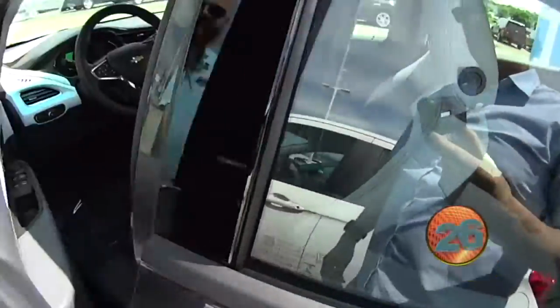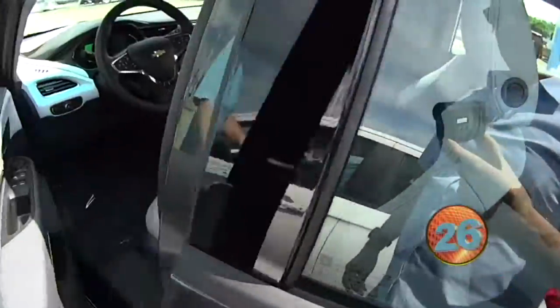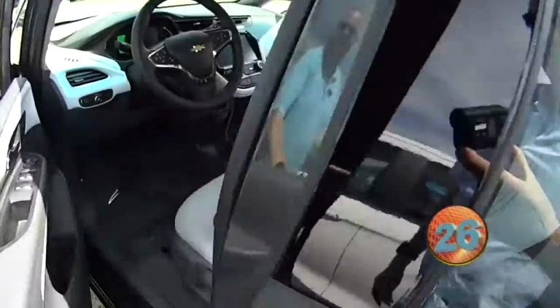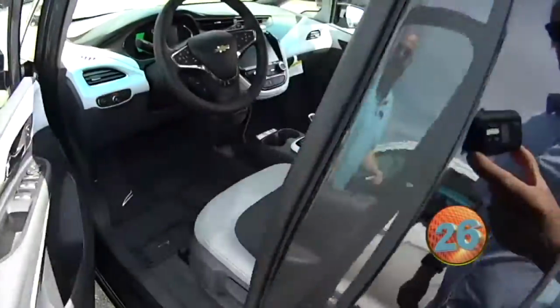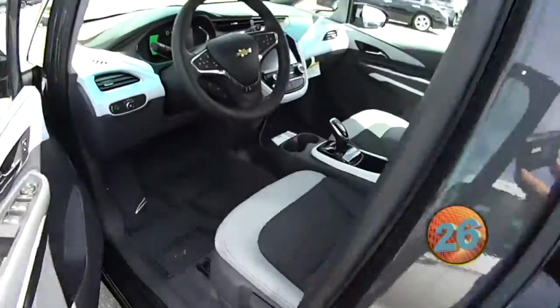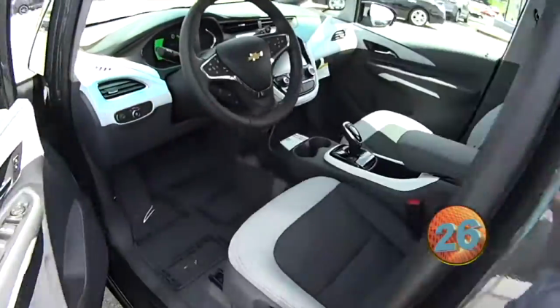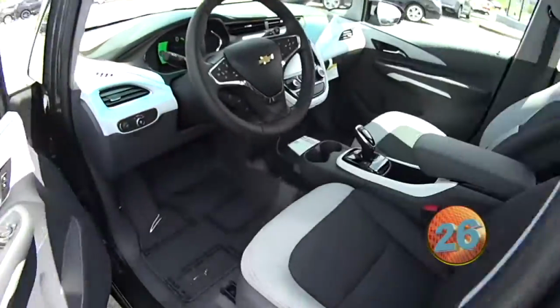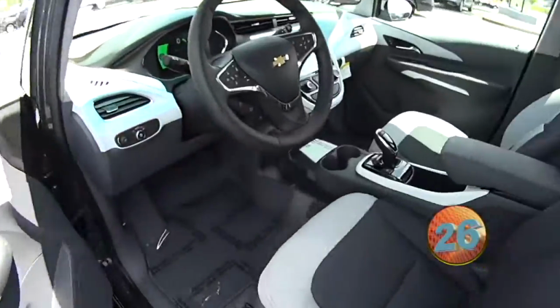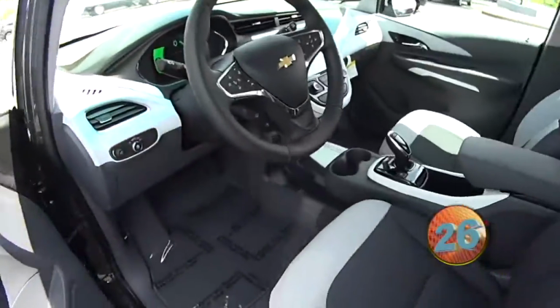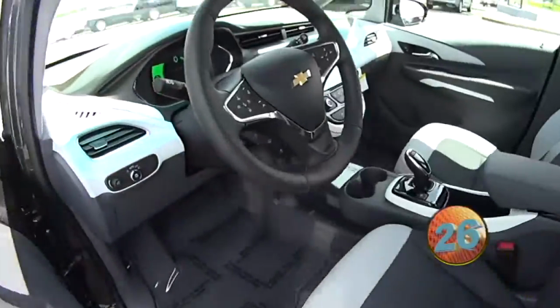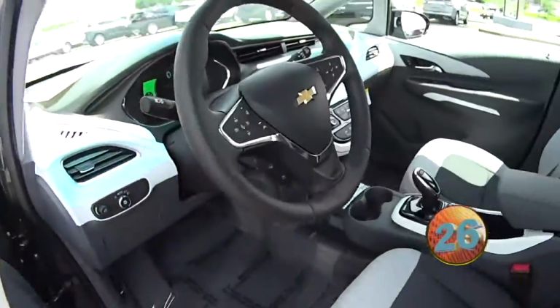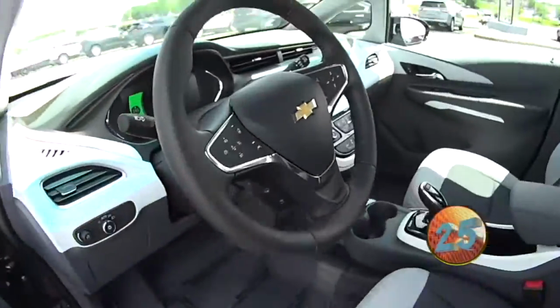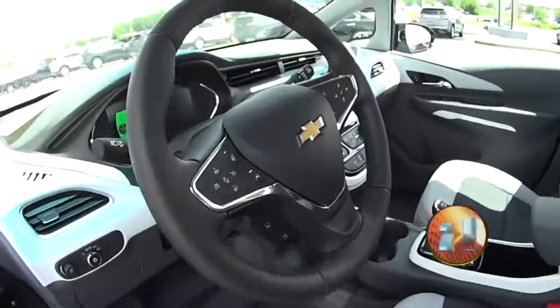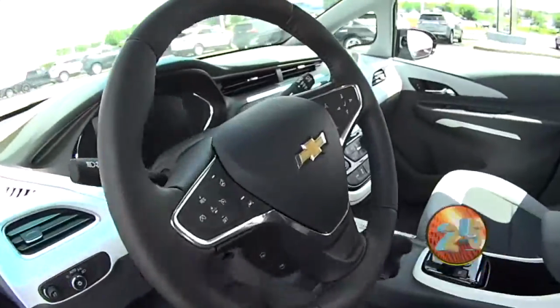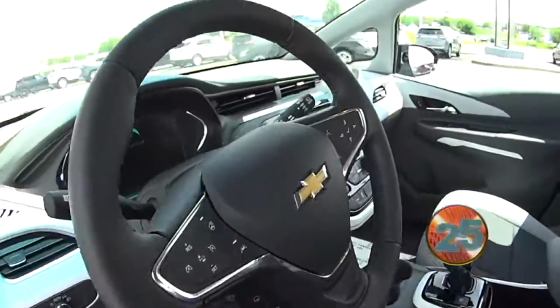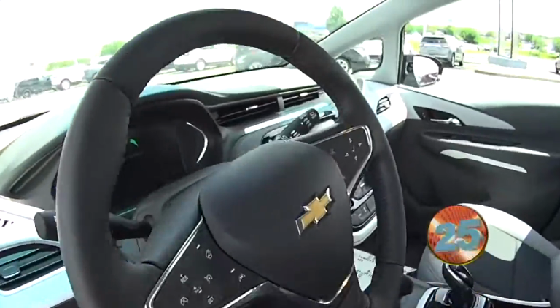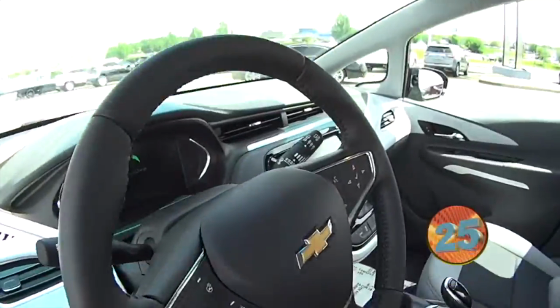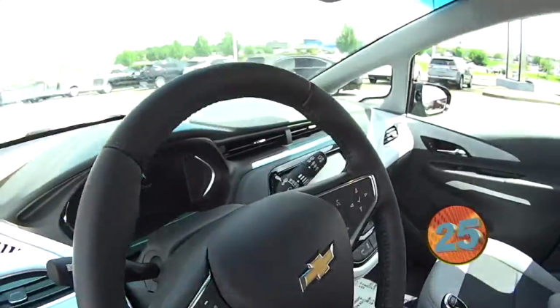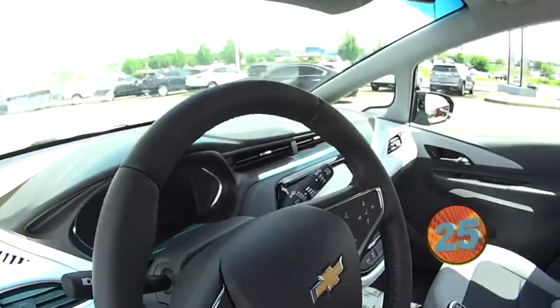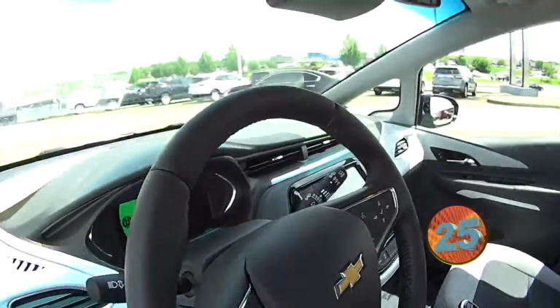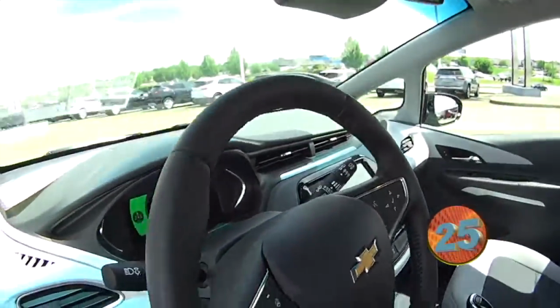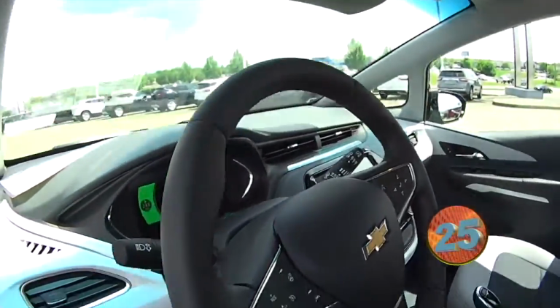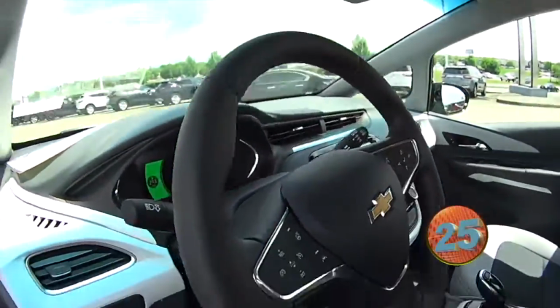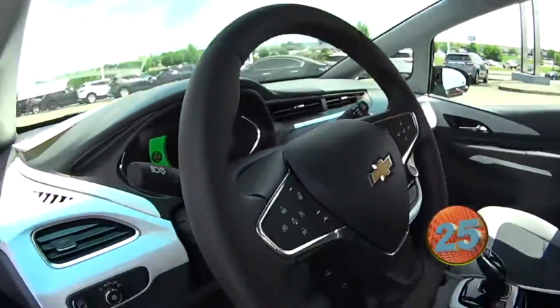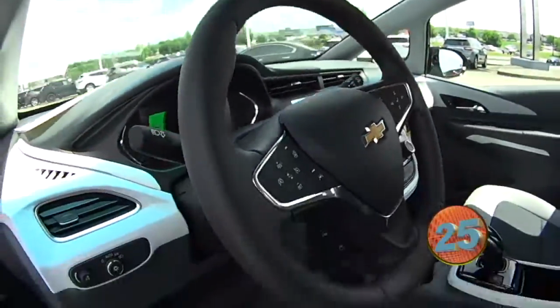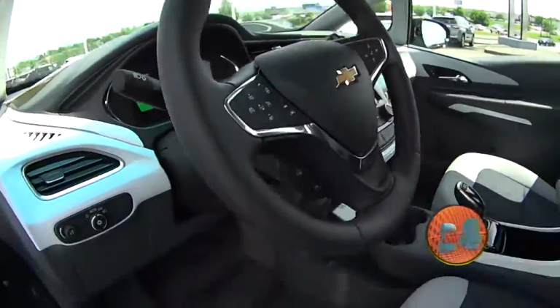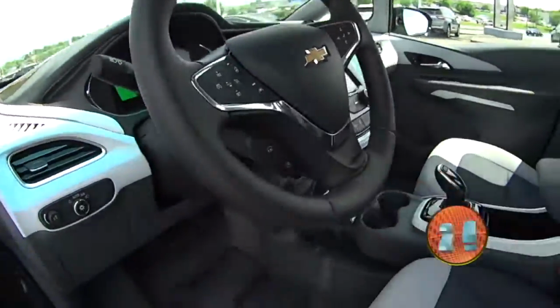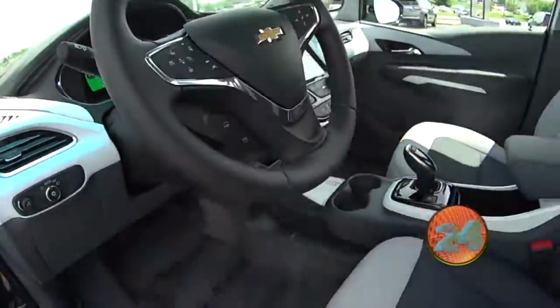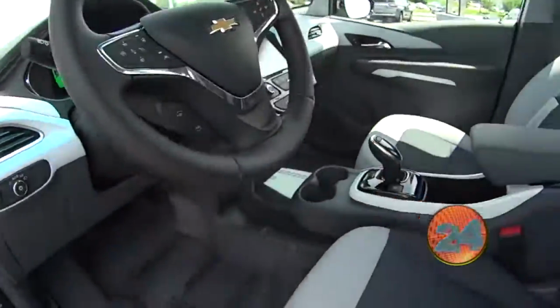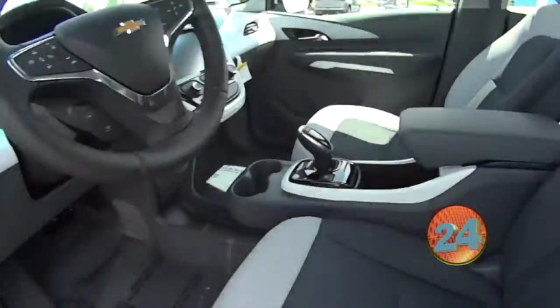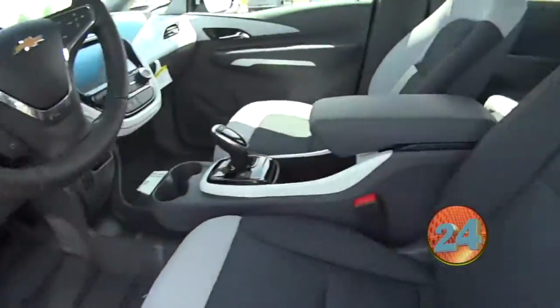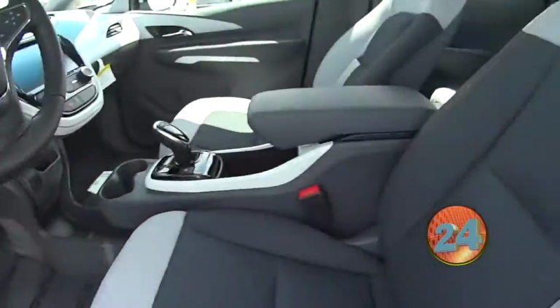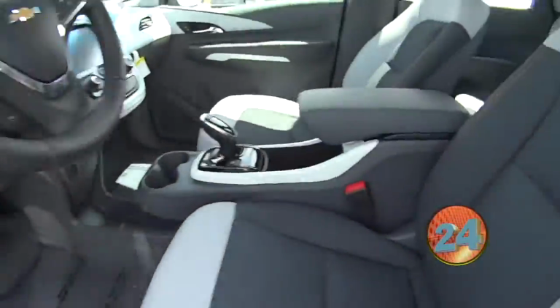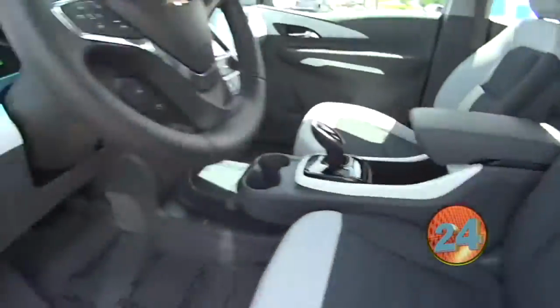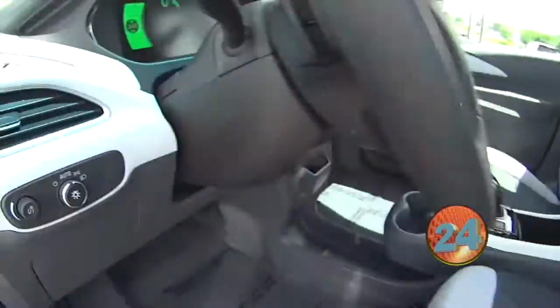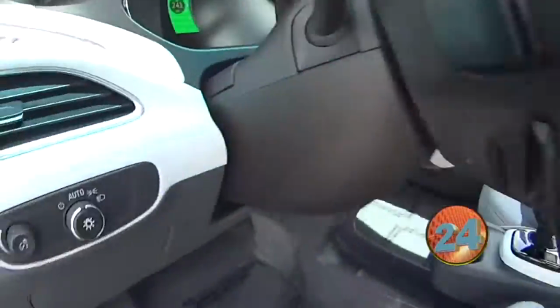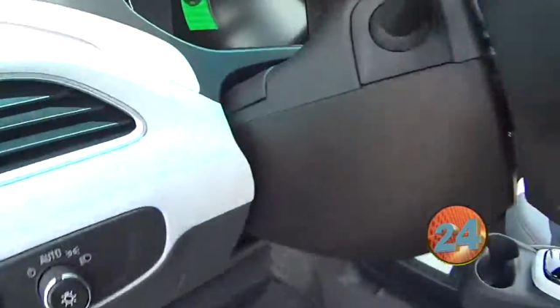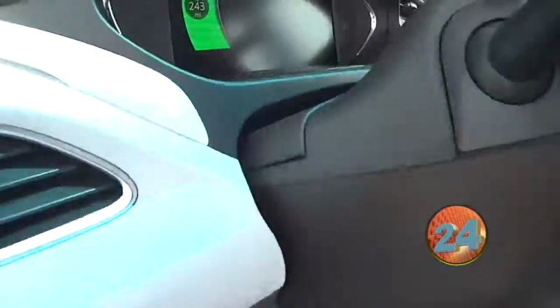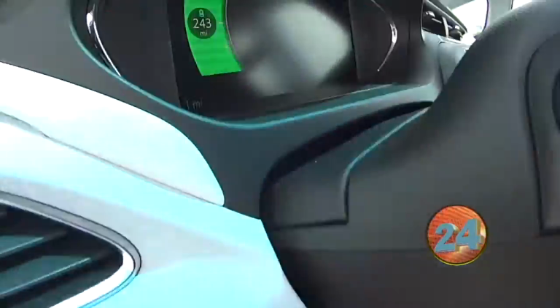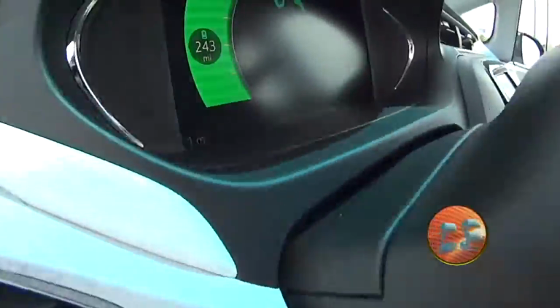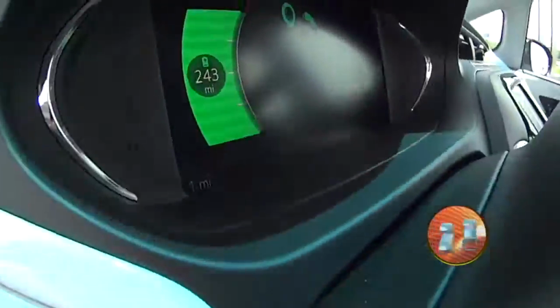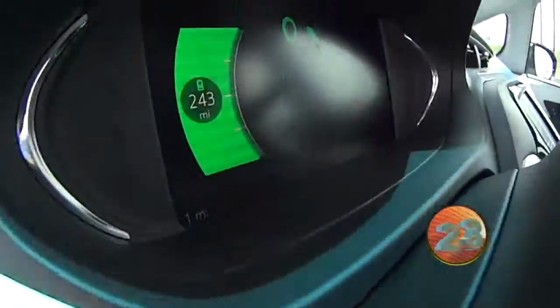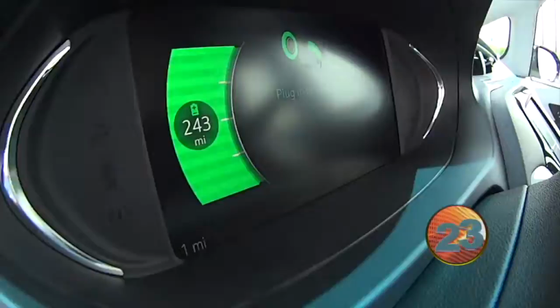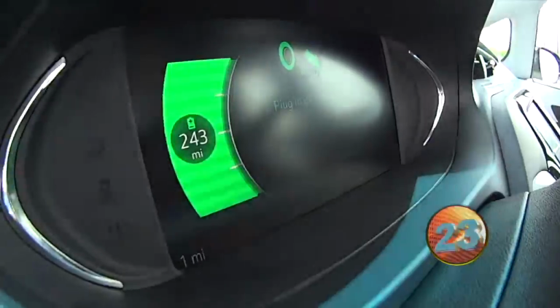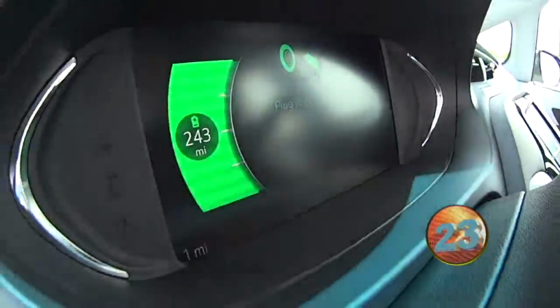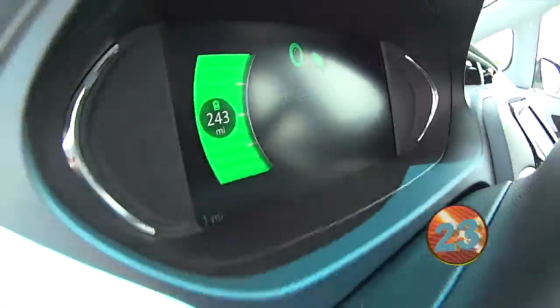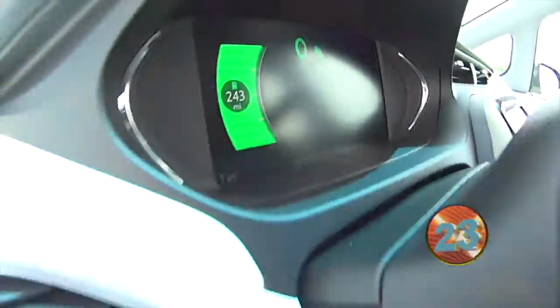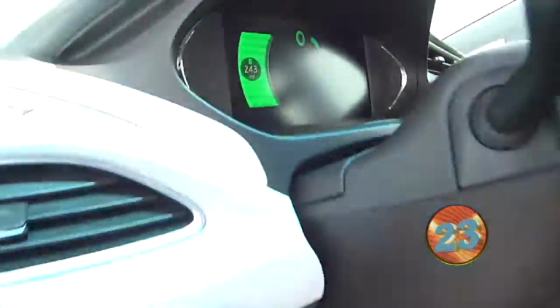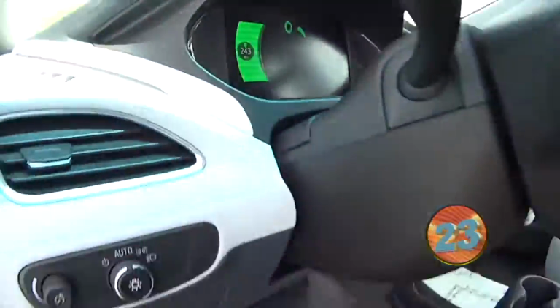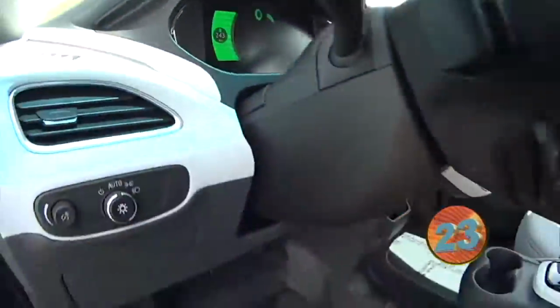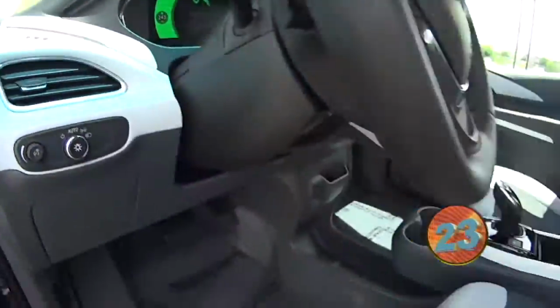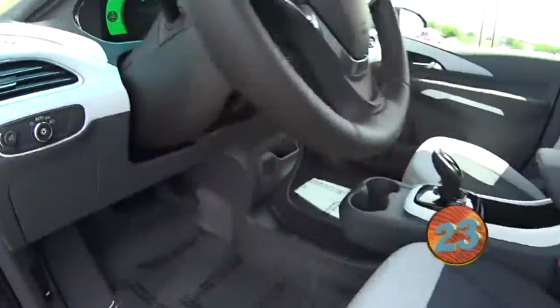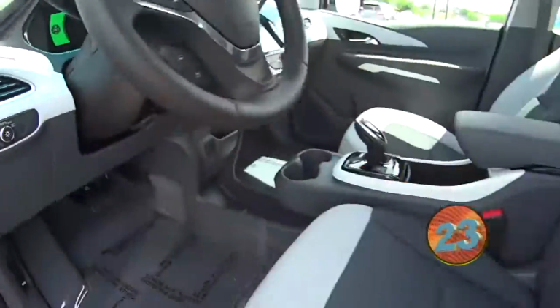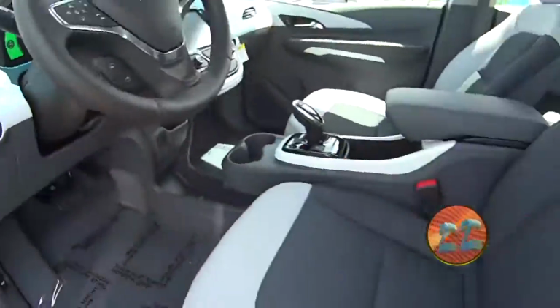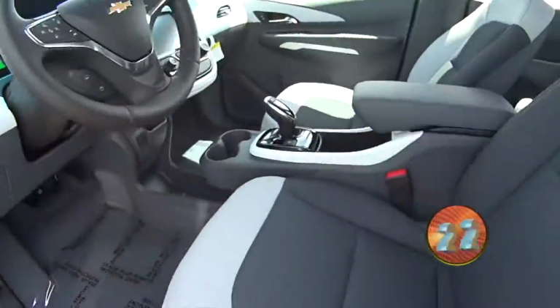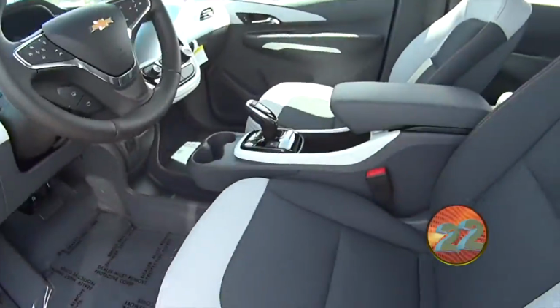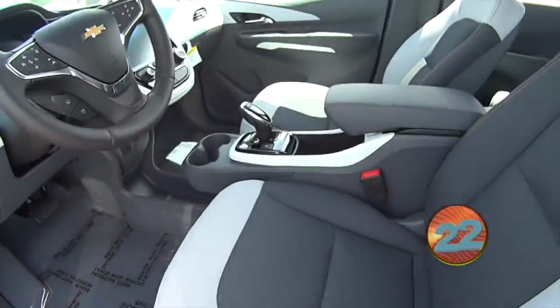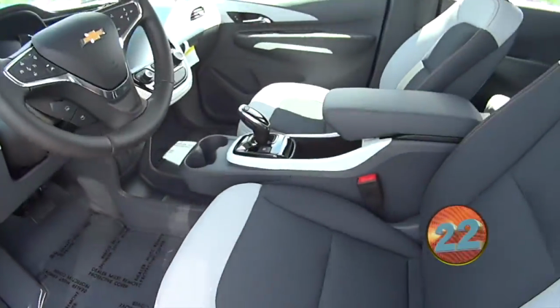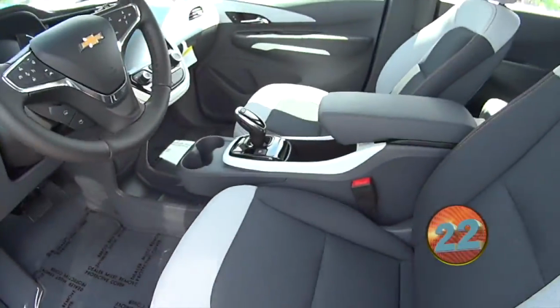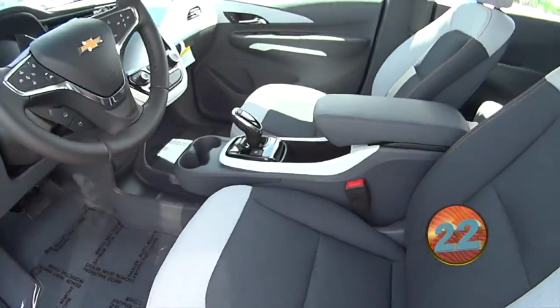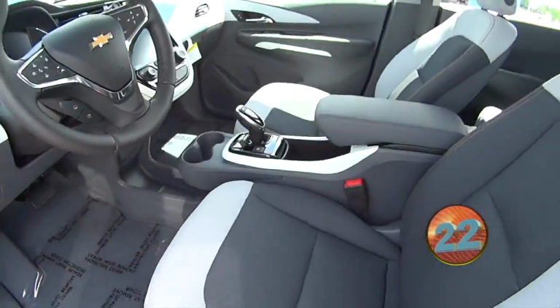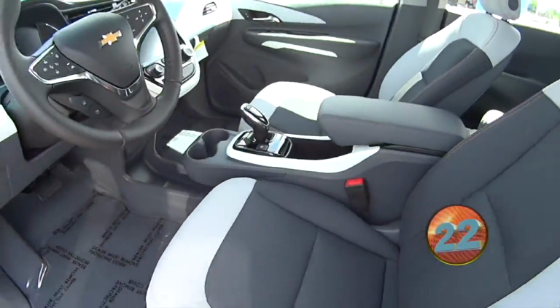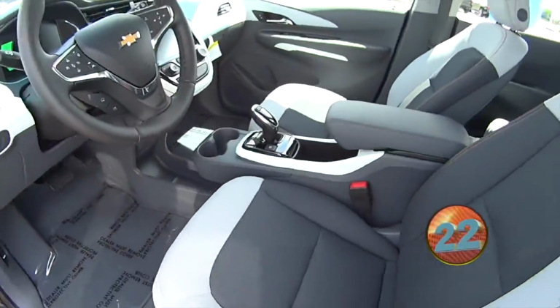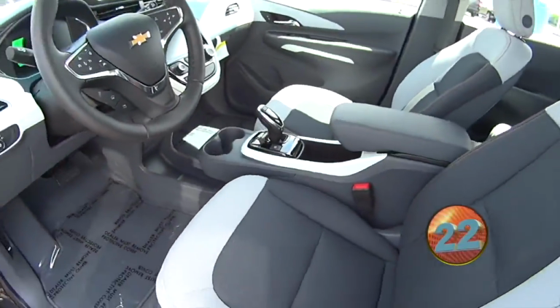Look at this interior — ooh, that is really nice. Two-tone interior. Look at that dash panel. This is Nightfall Gray.